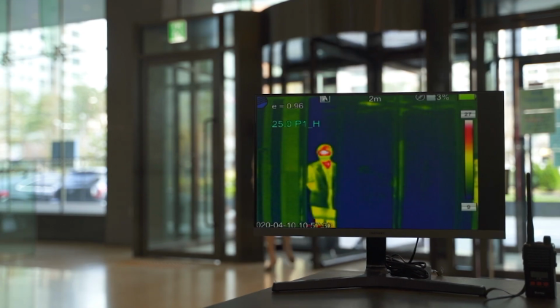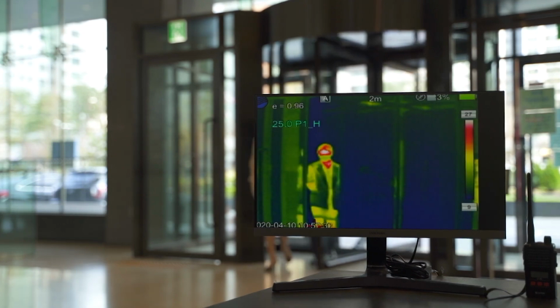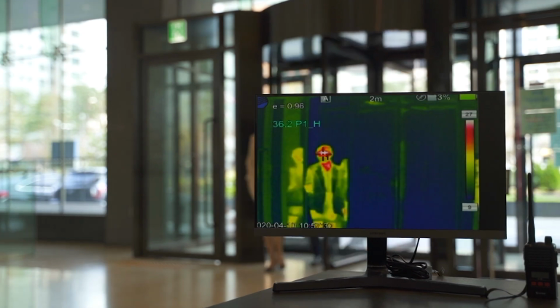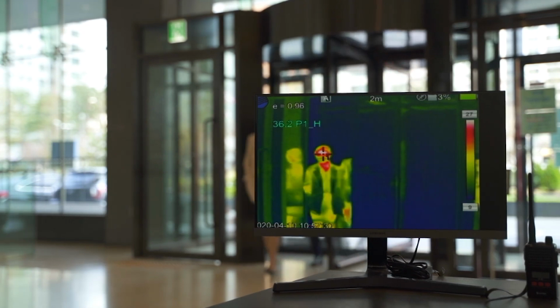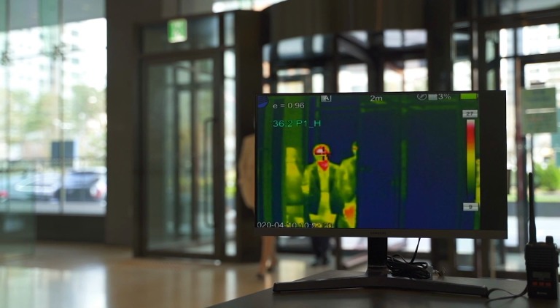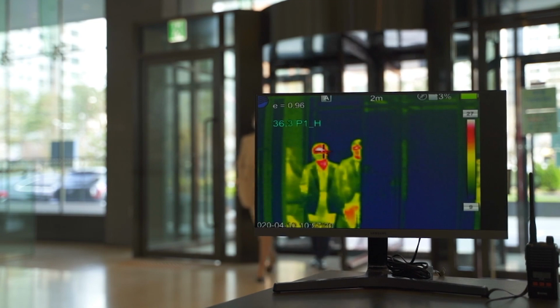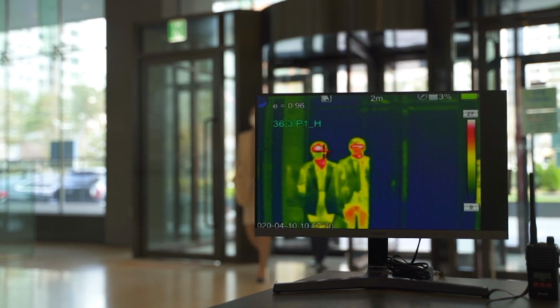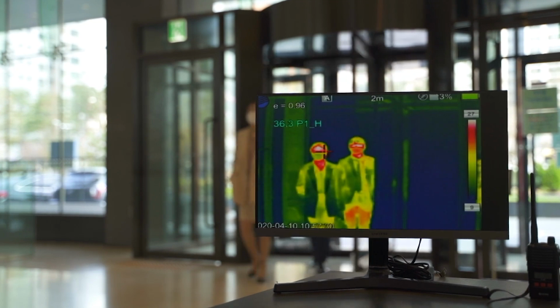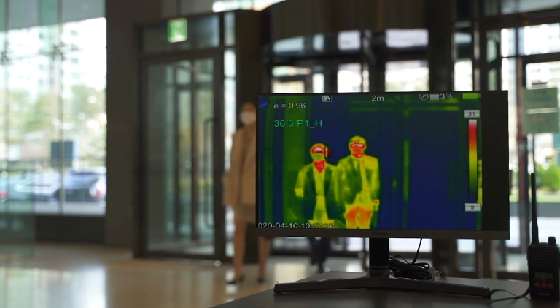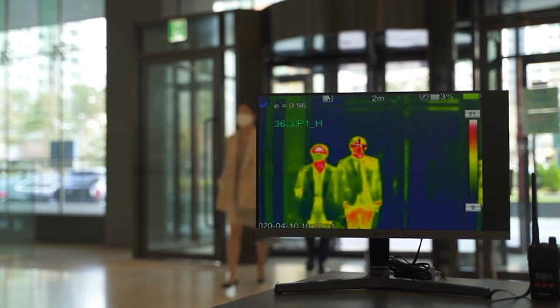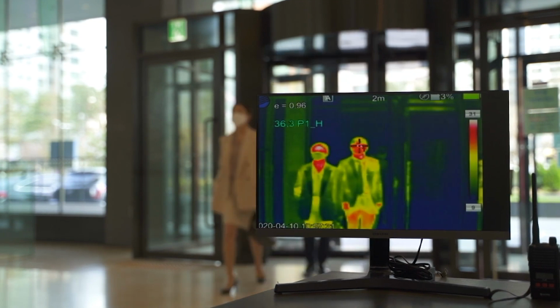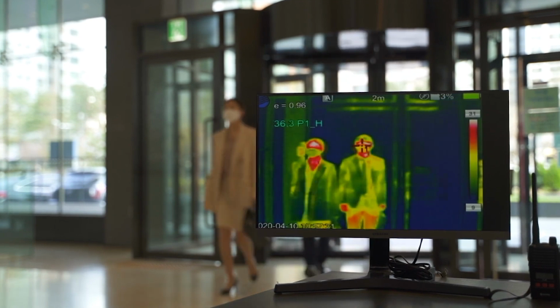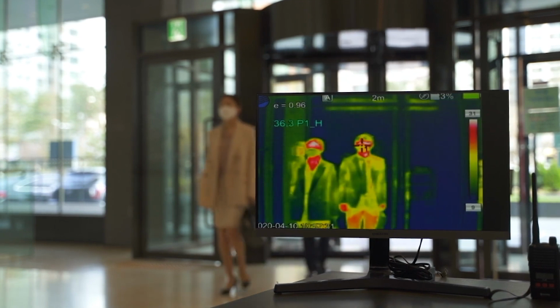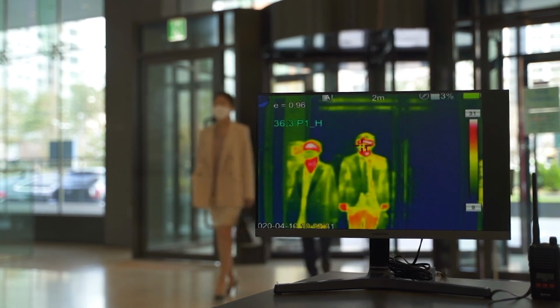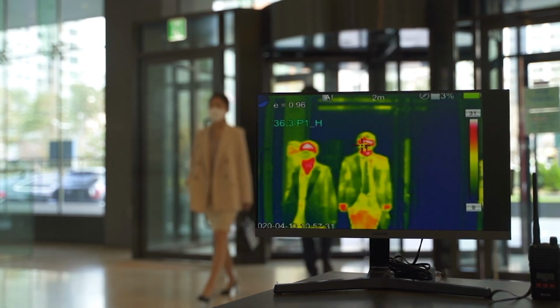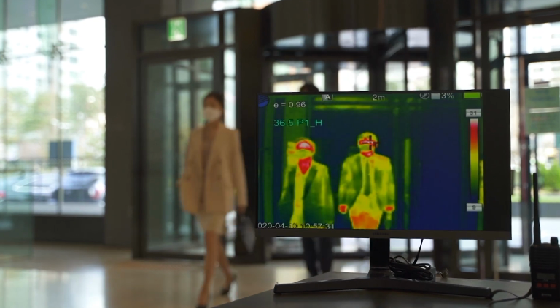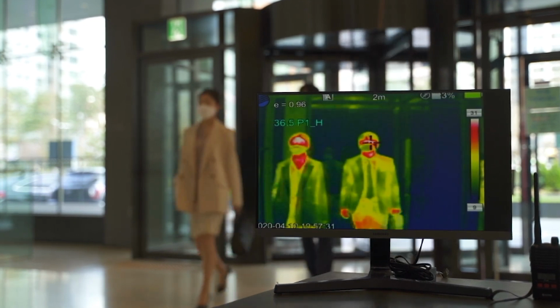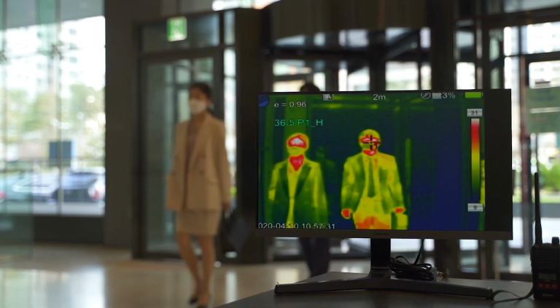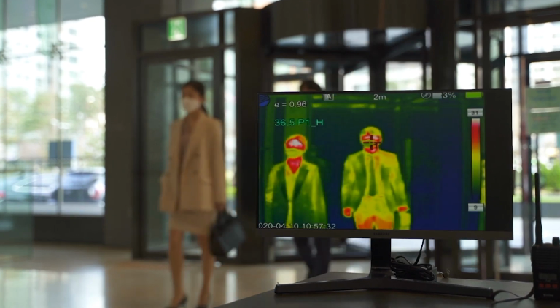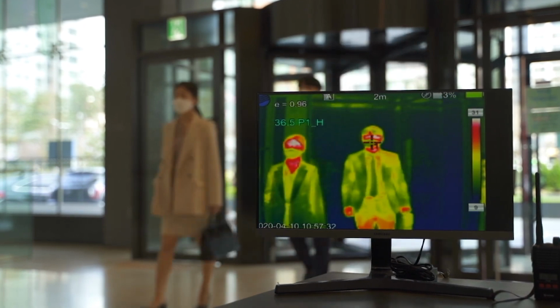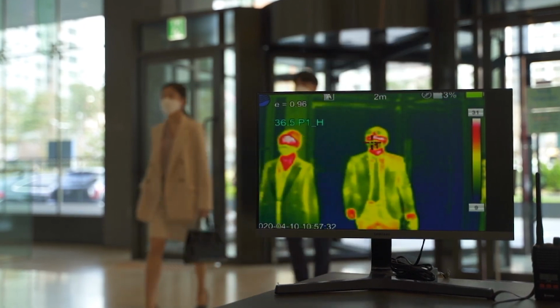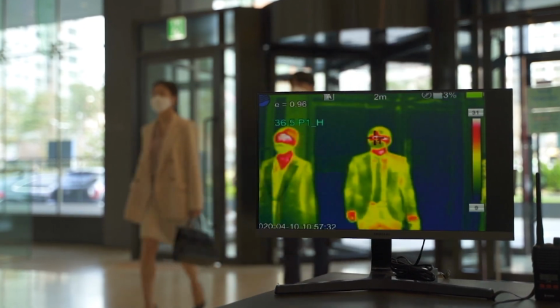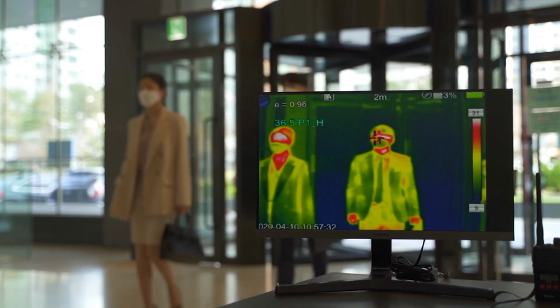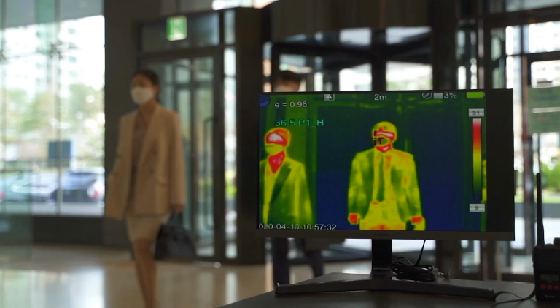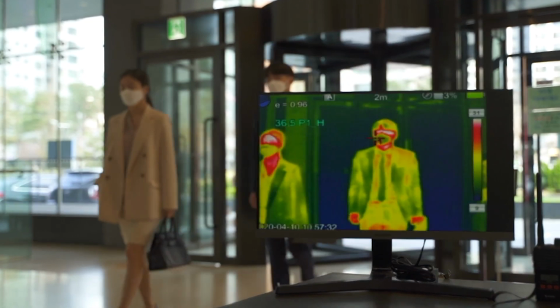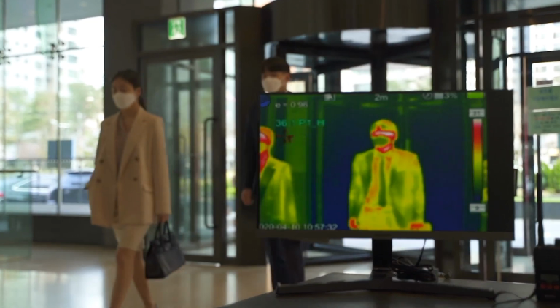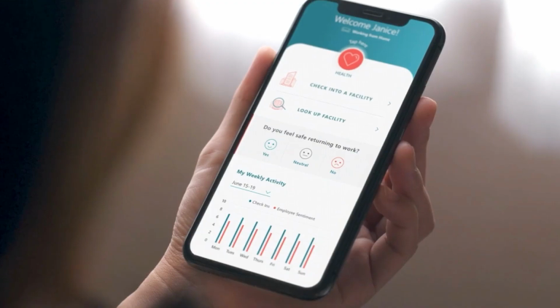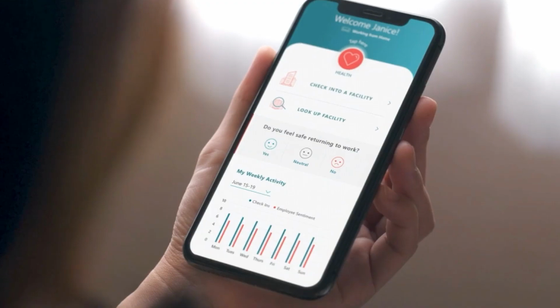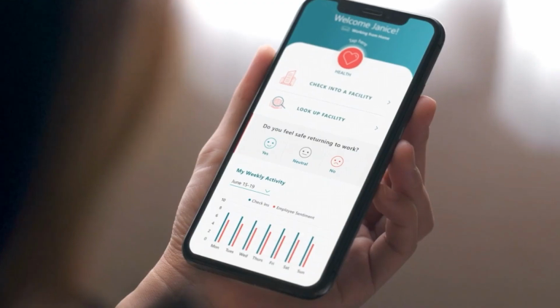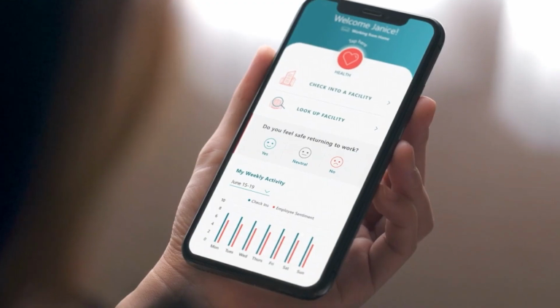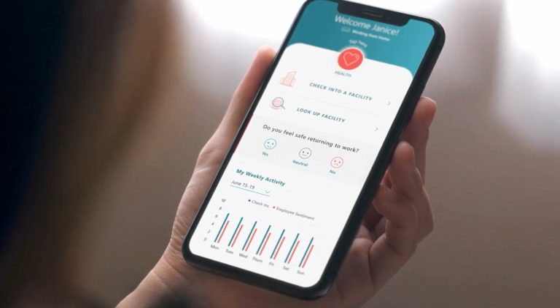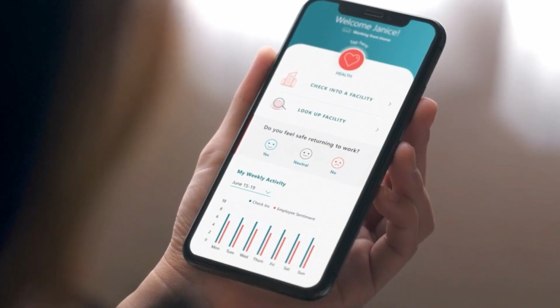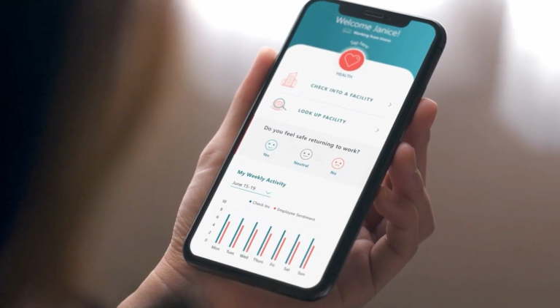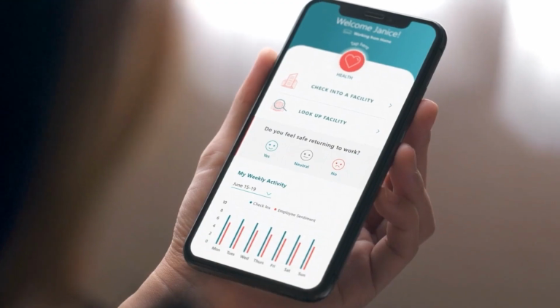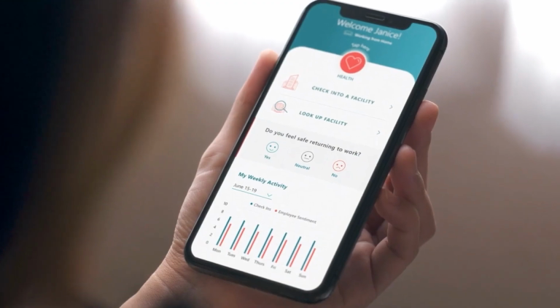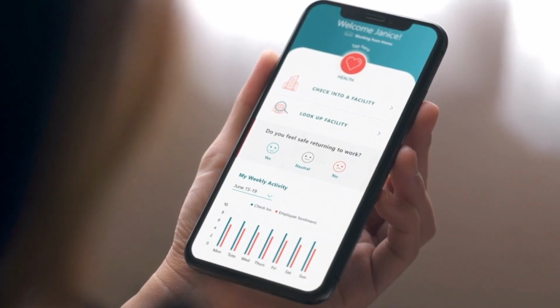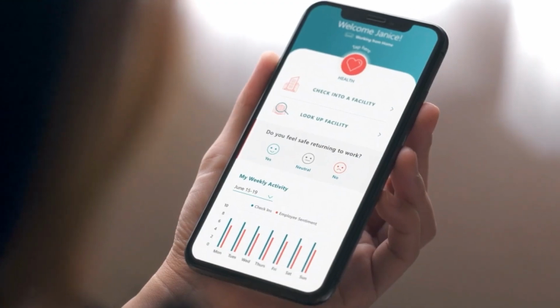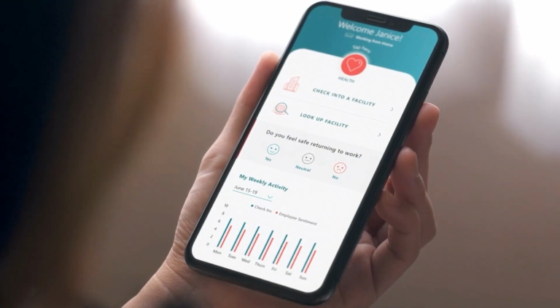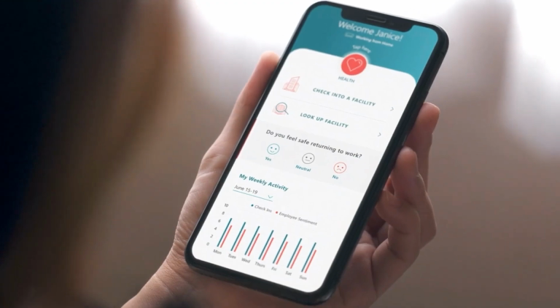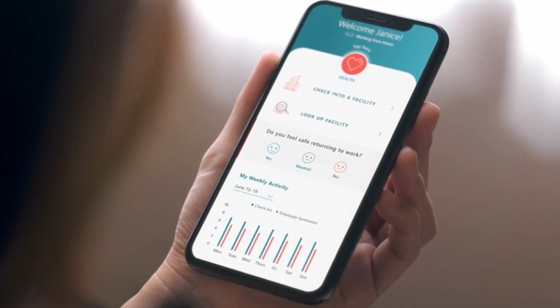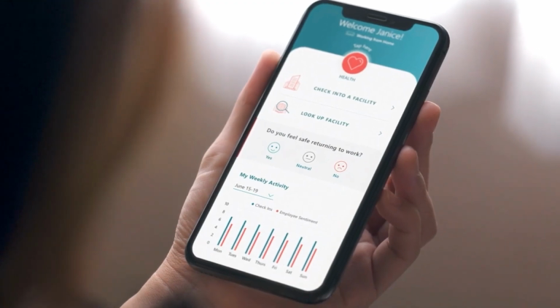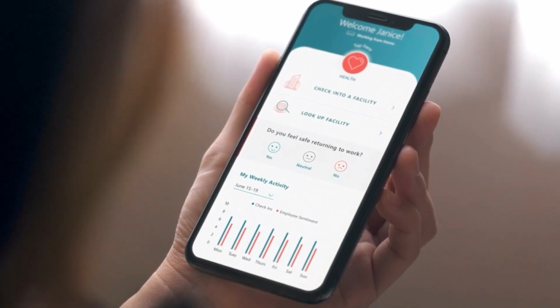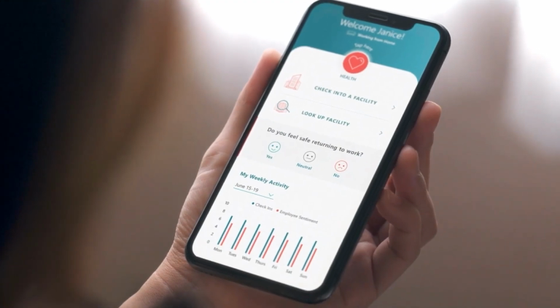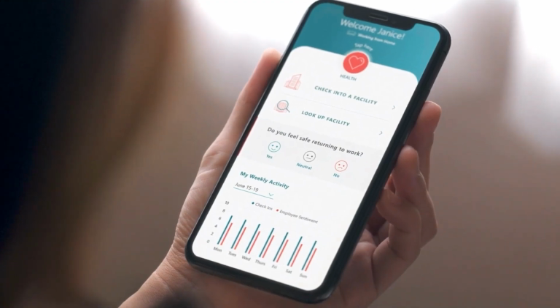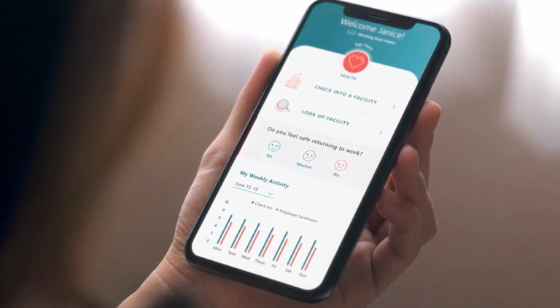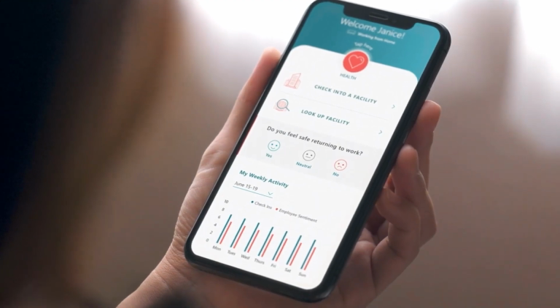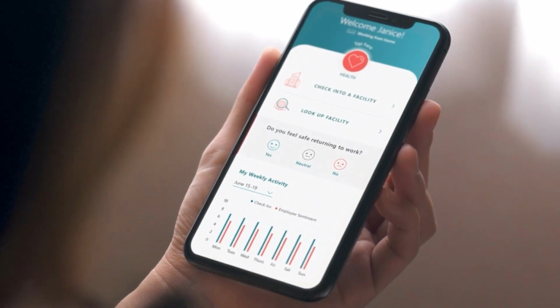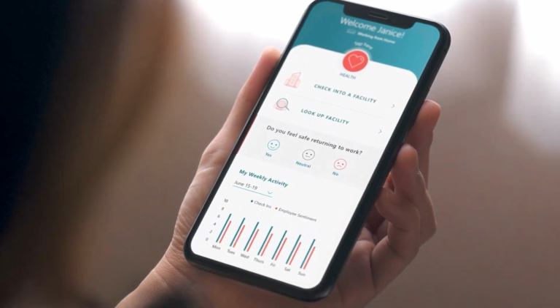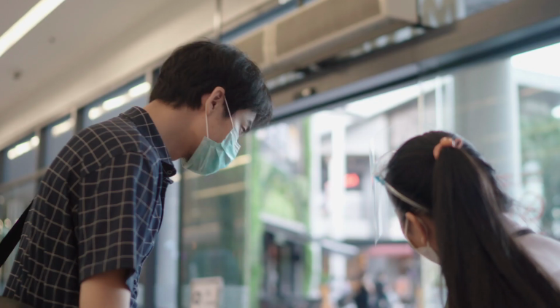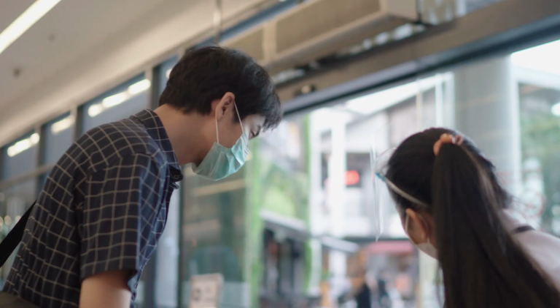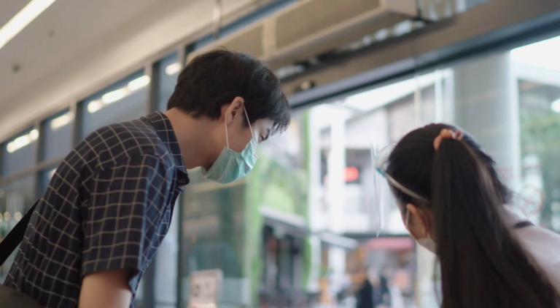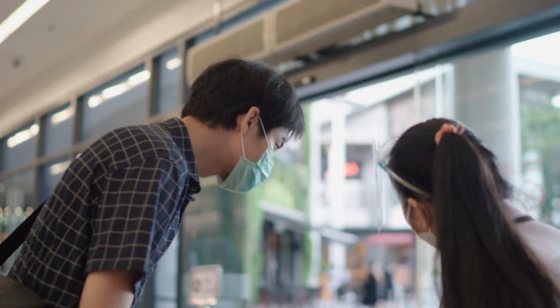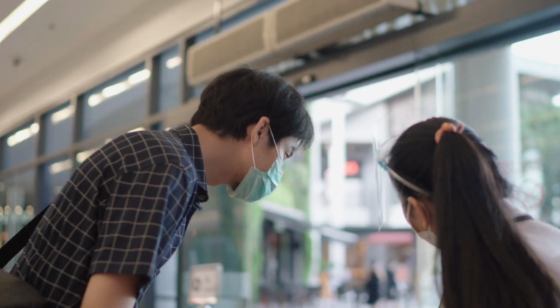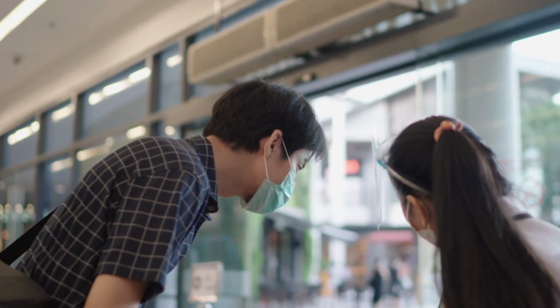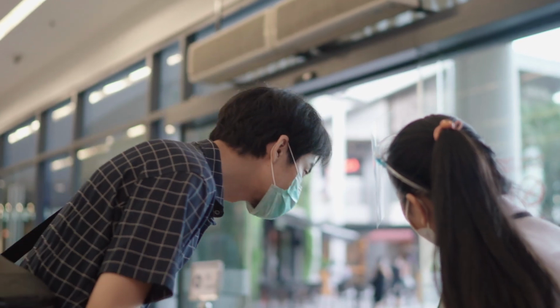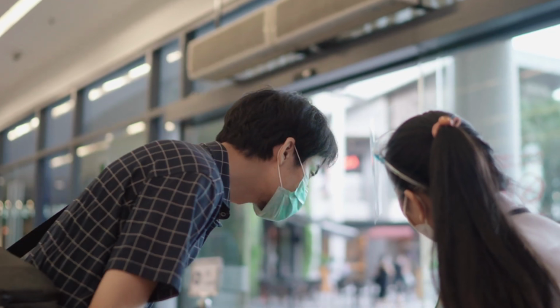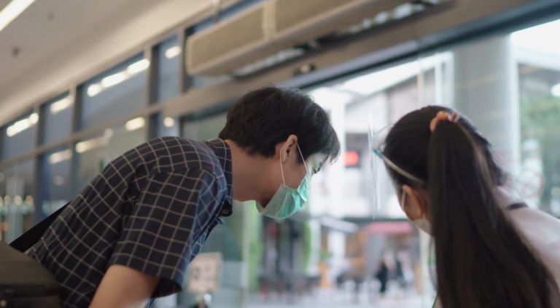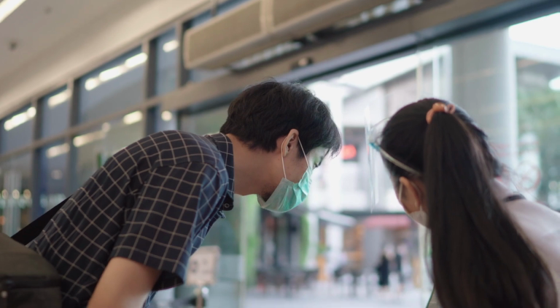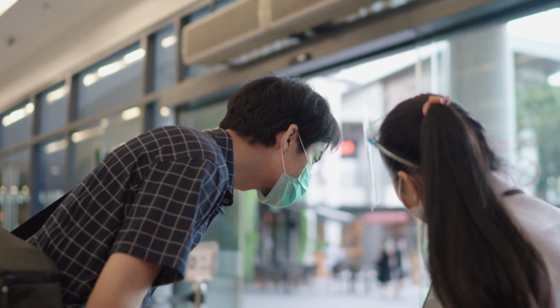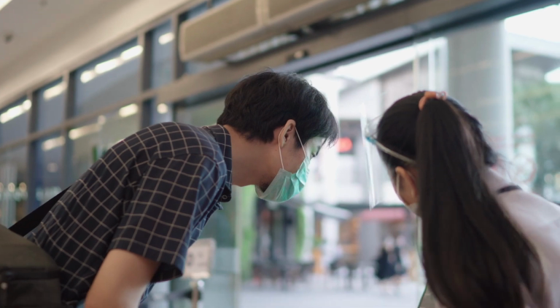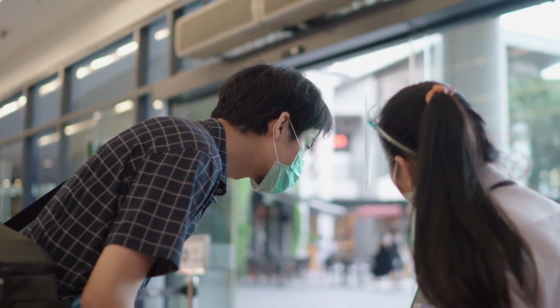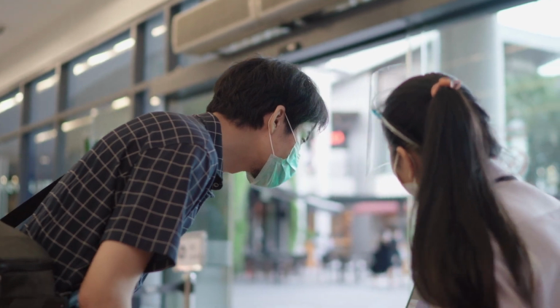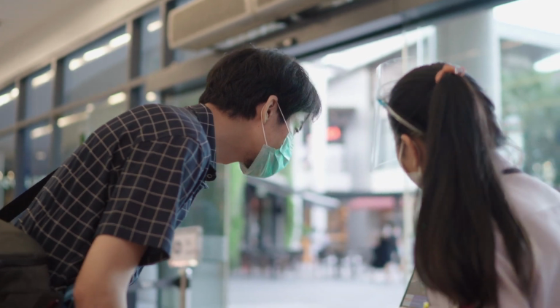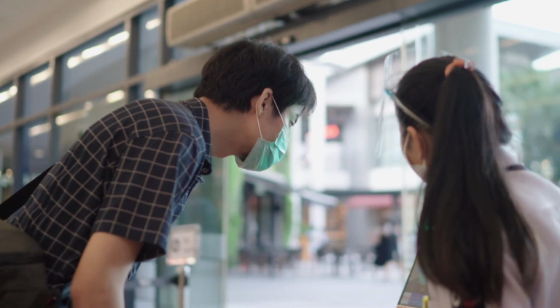Employee health and safety management empowers employees to check in remotely and self-screen before entering.